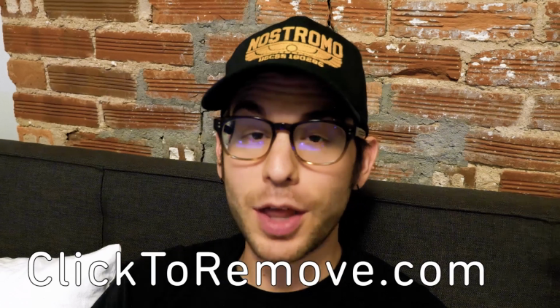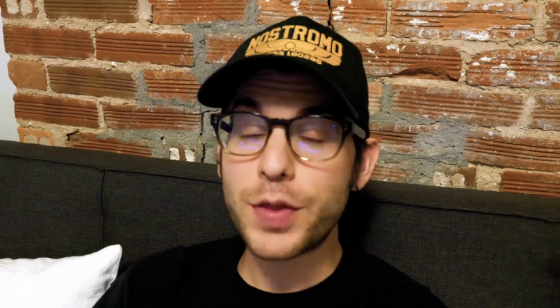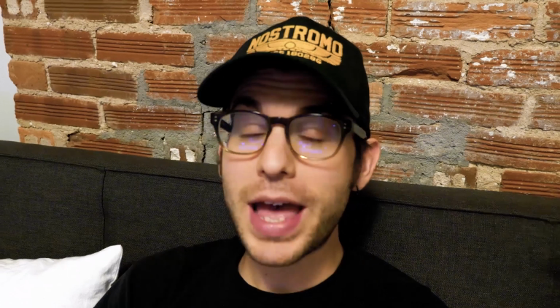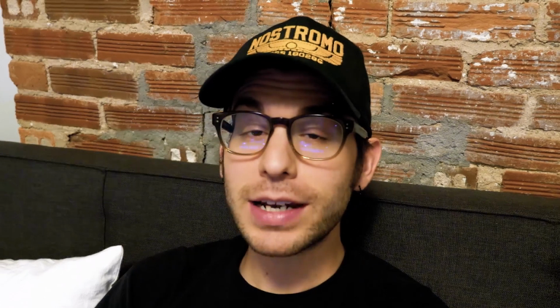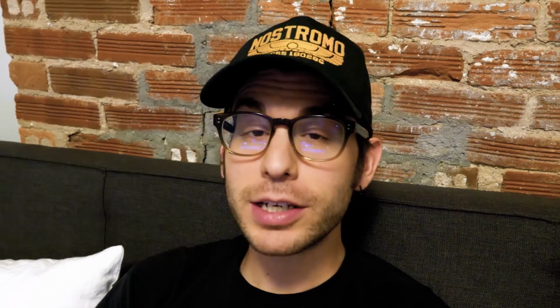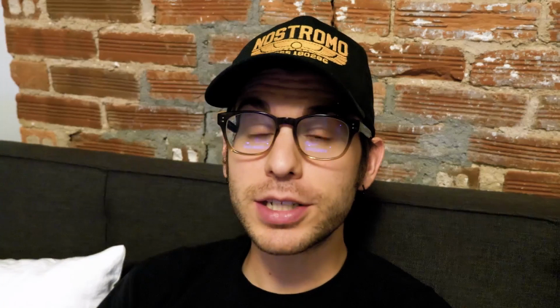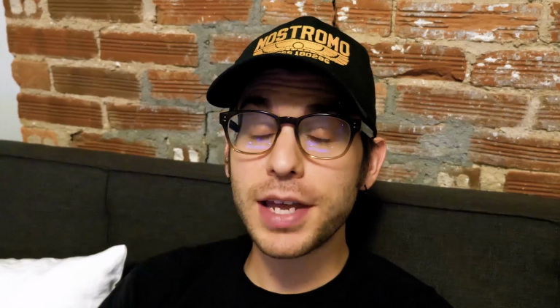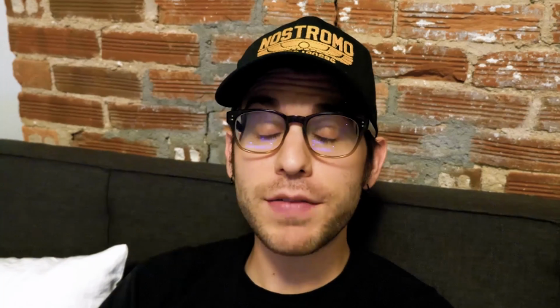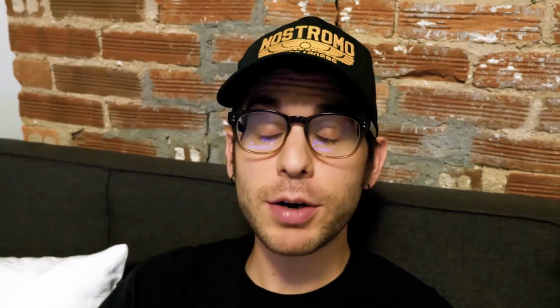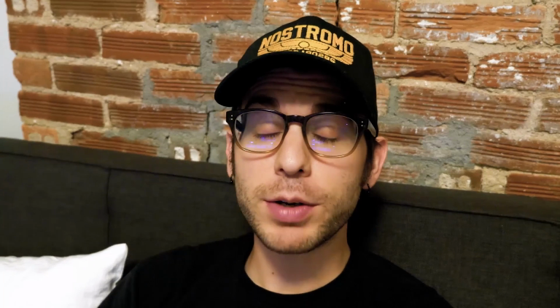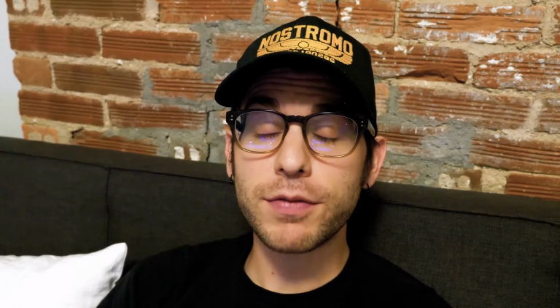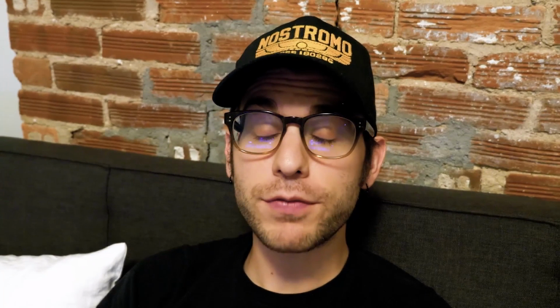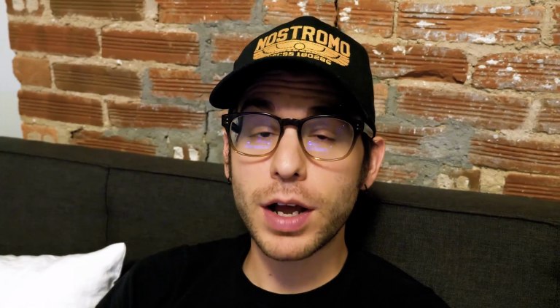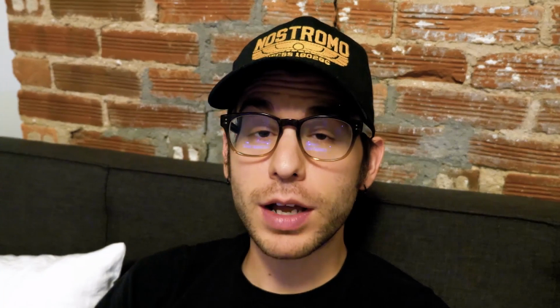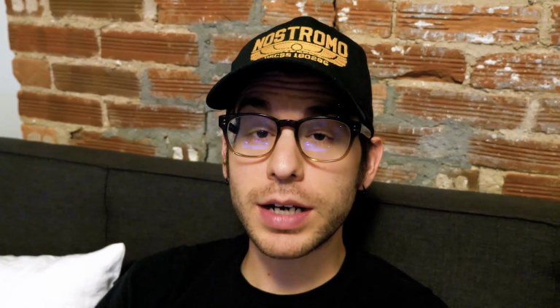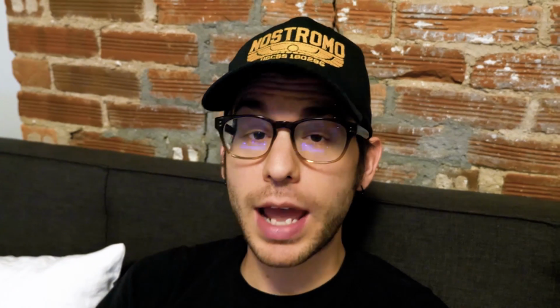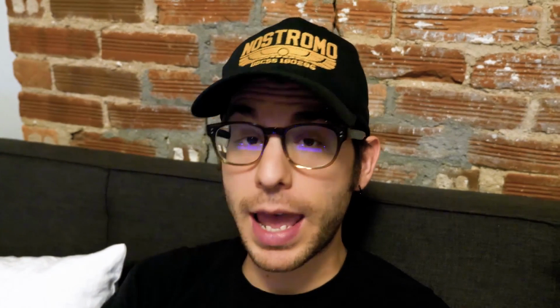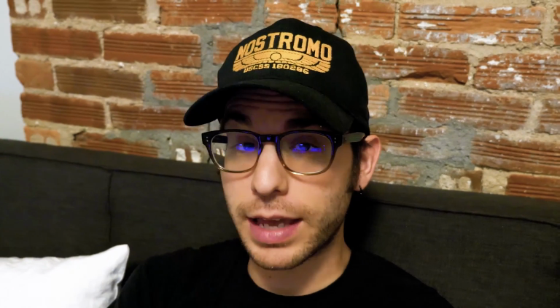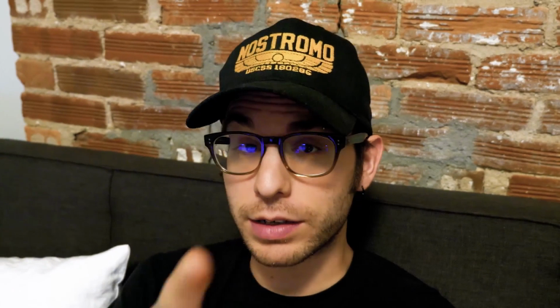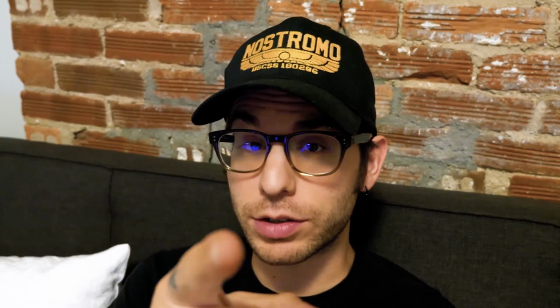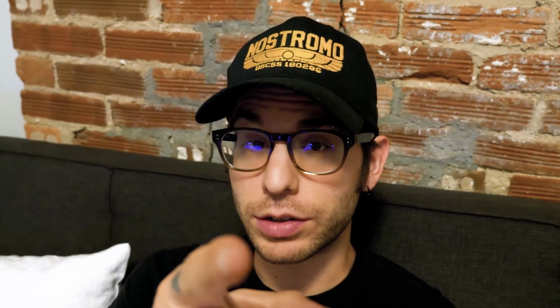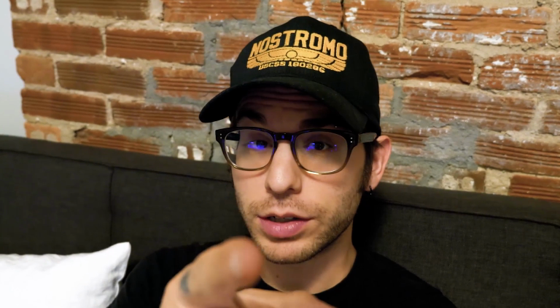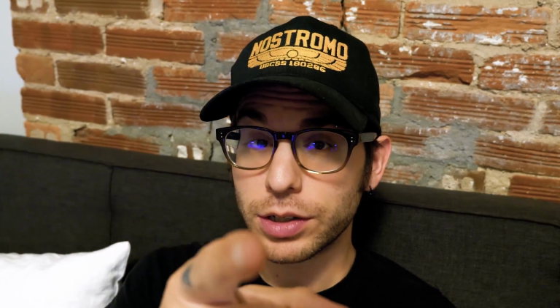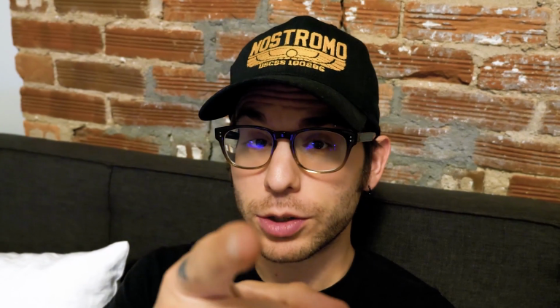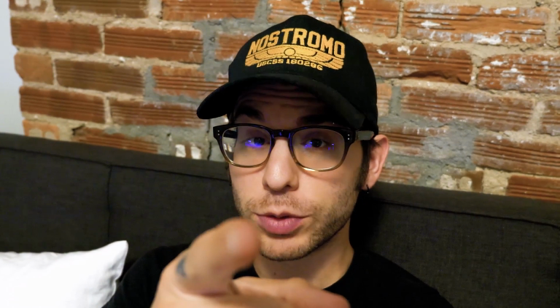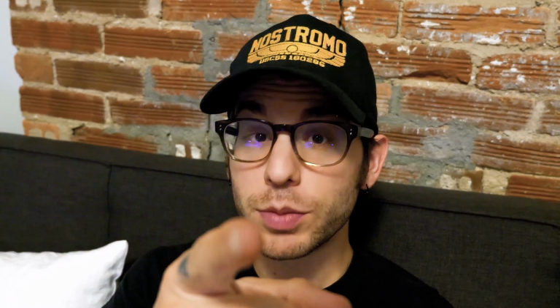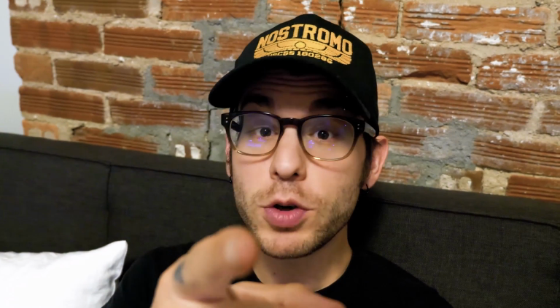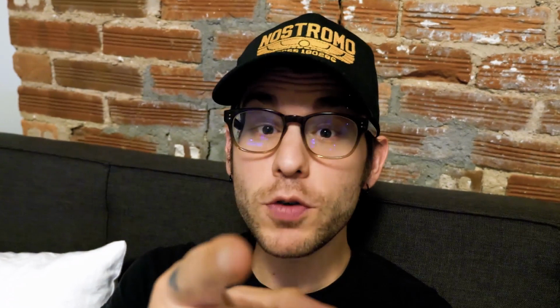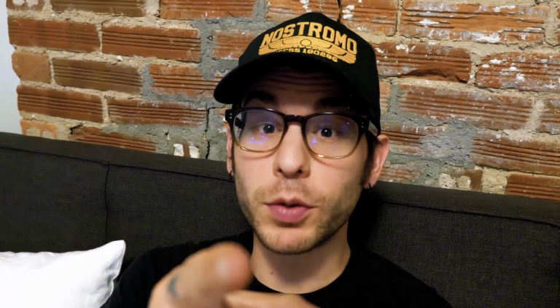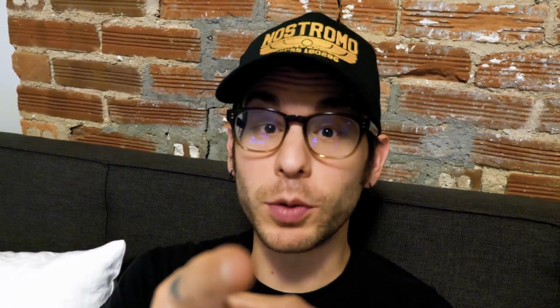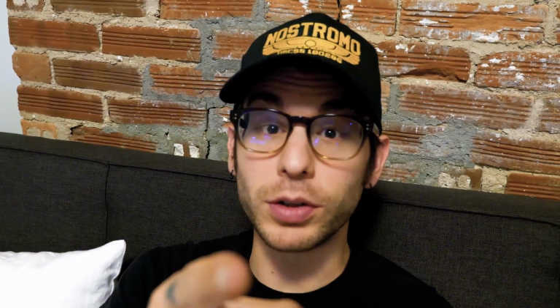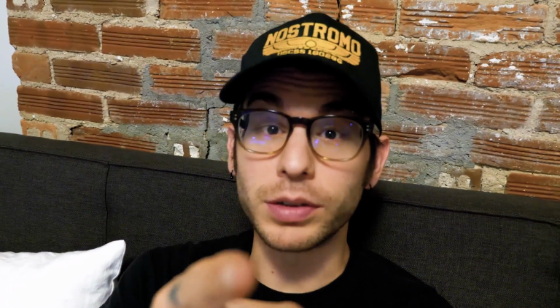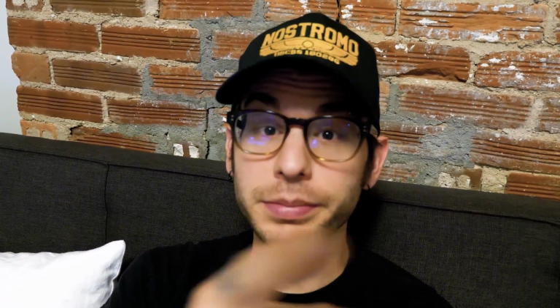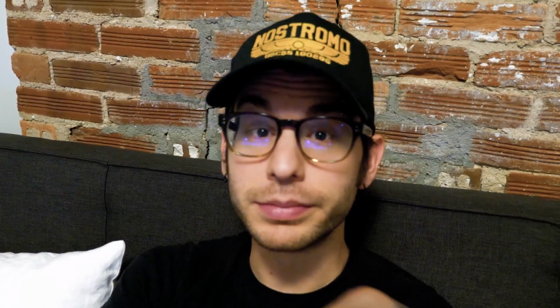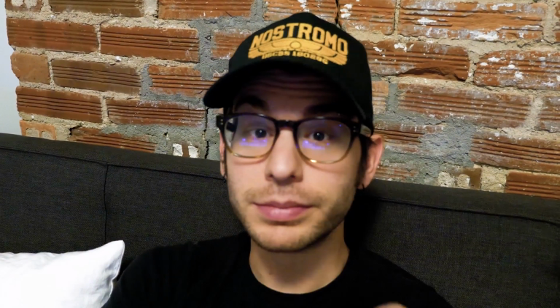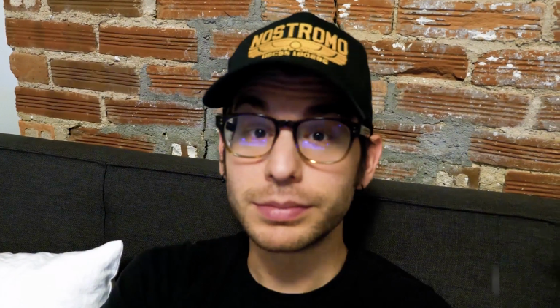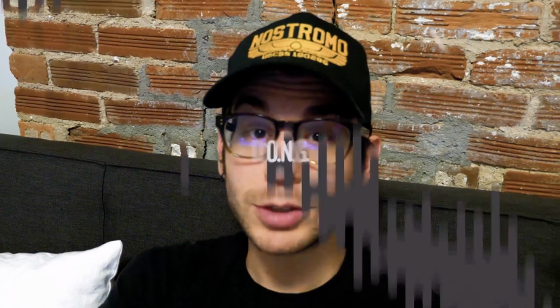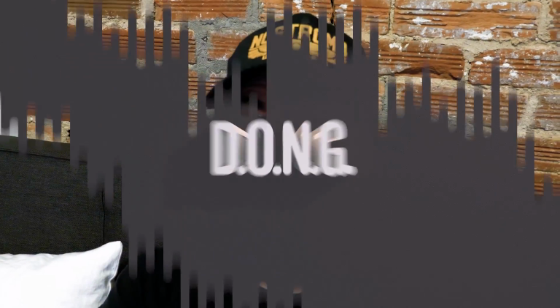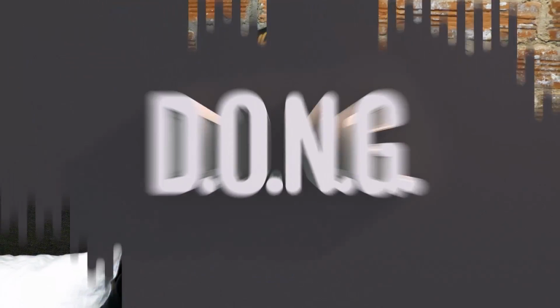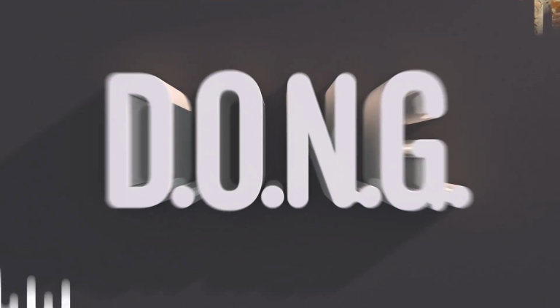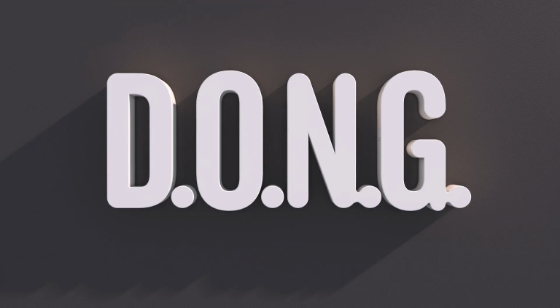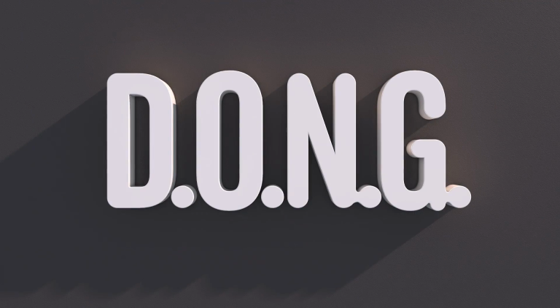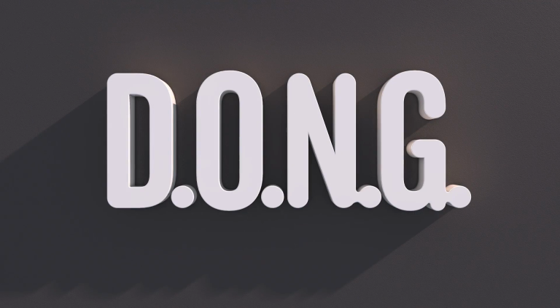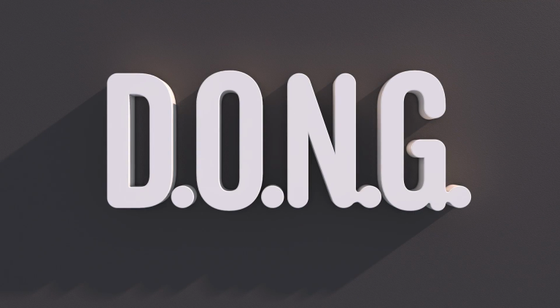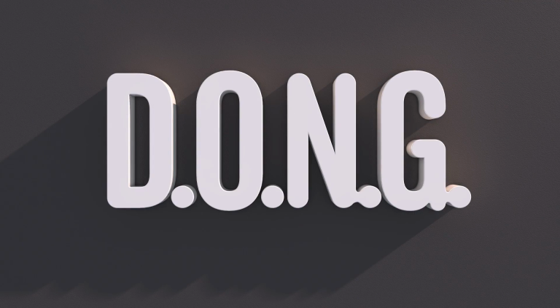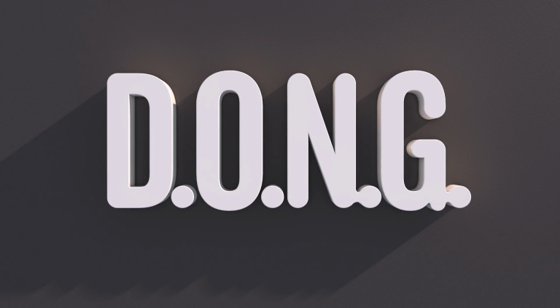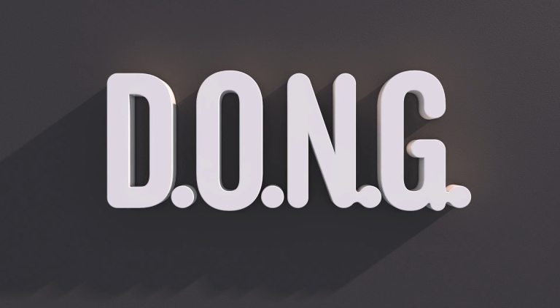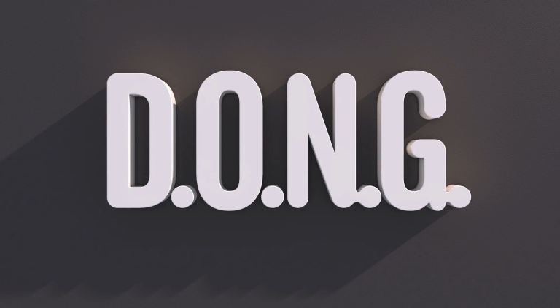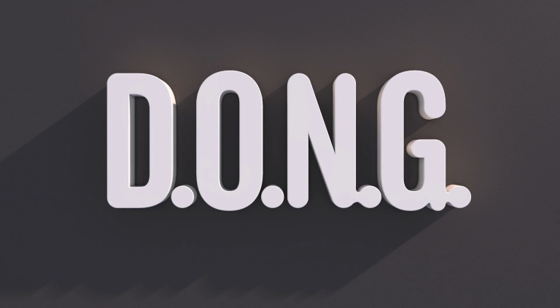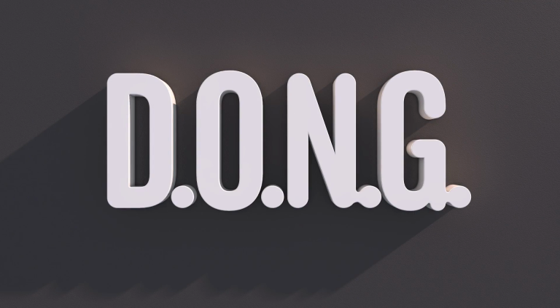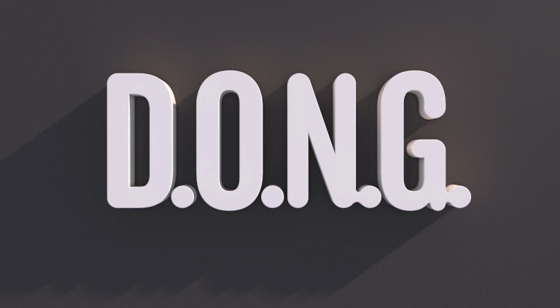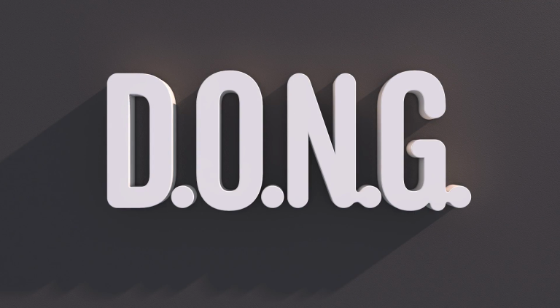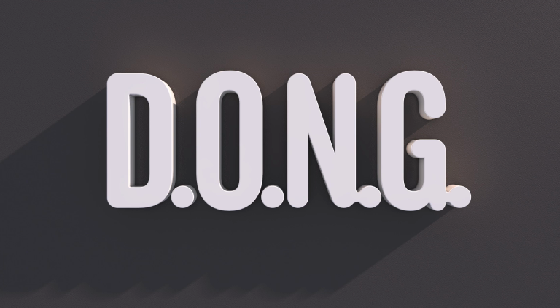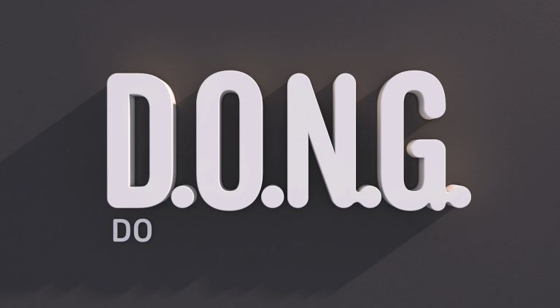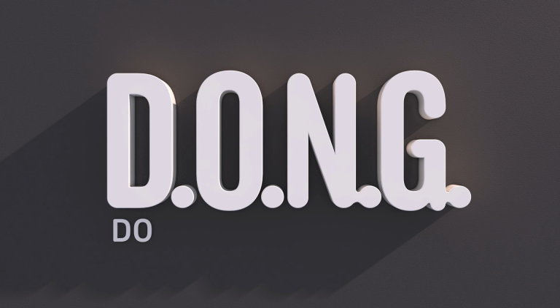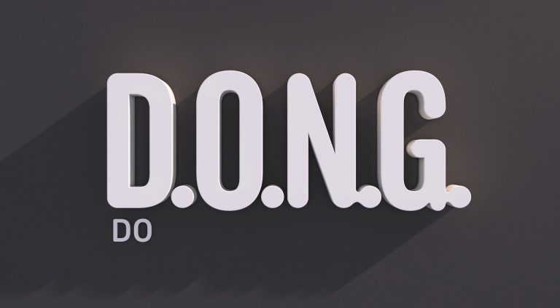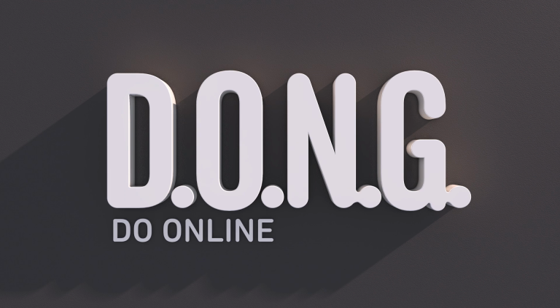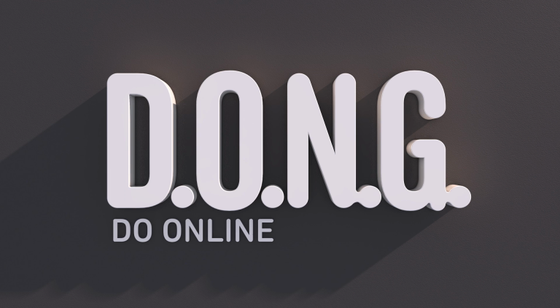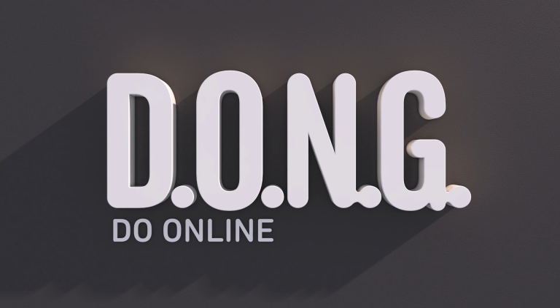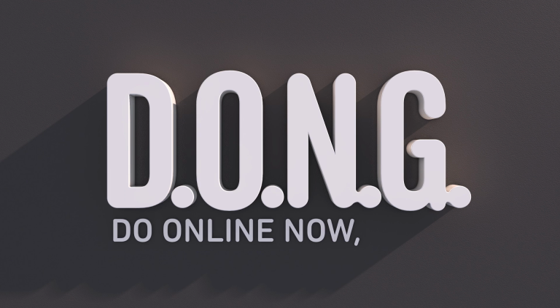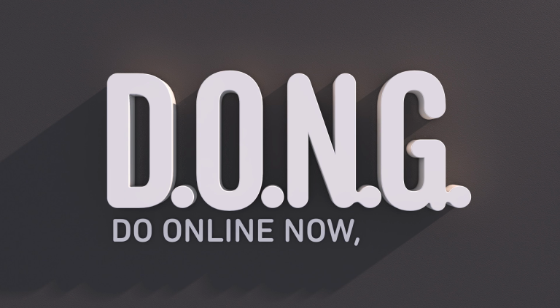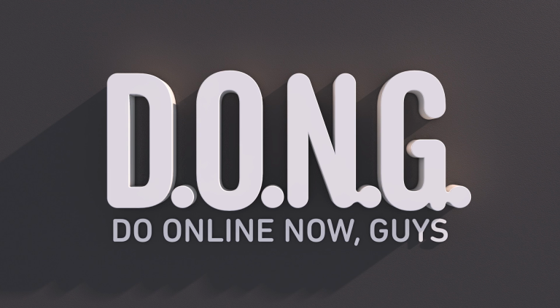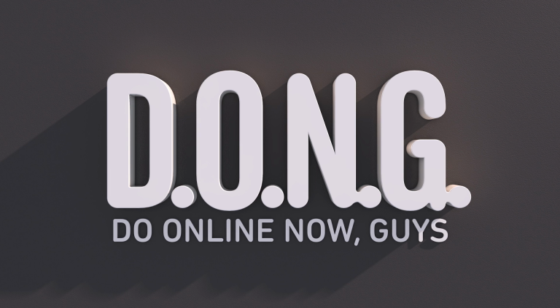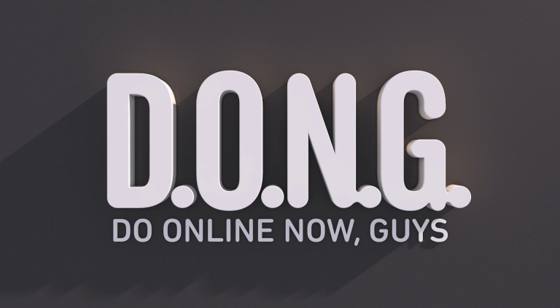That is a very fun and removable dong — something you can do online now, guys.